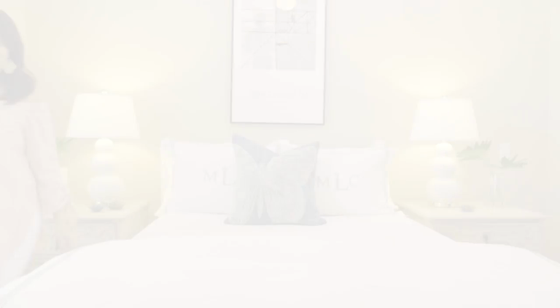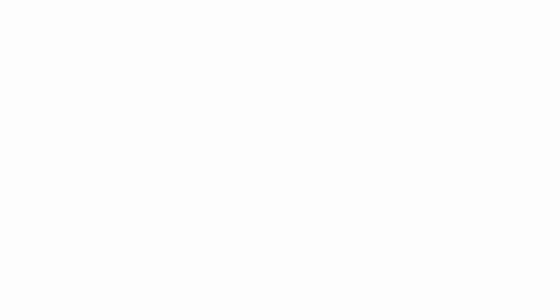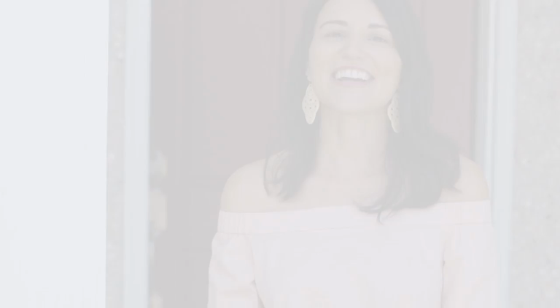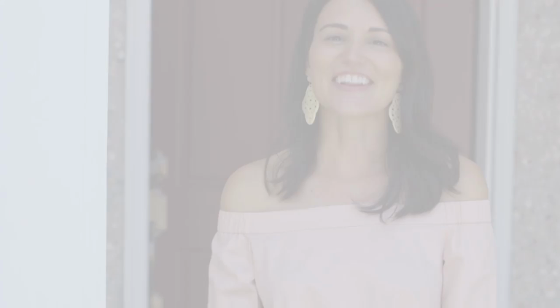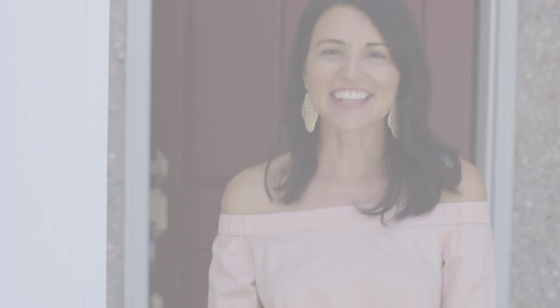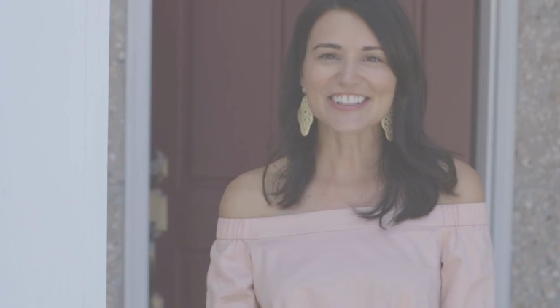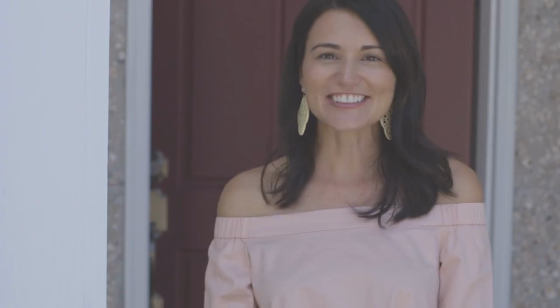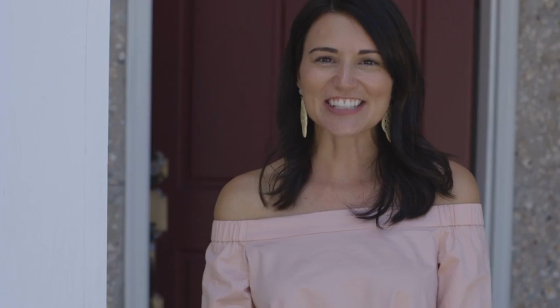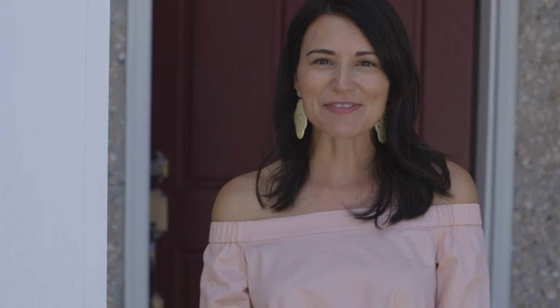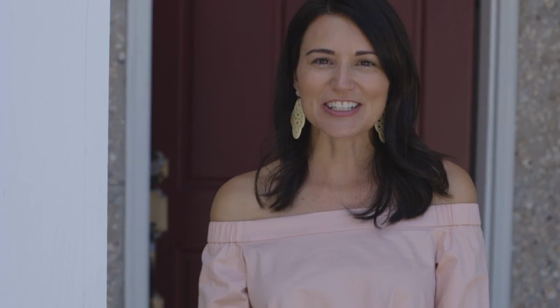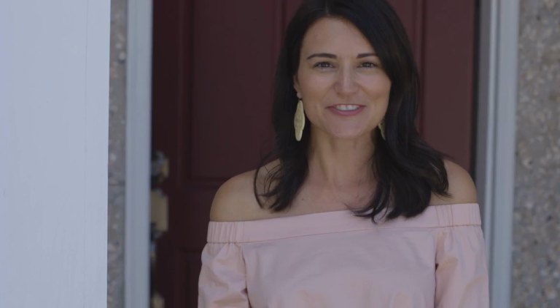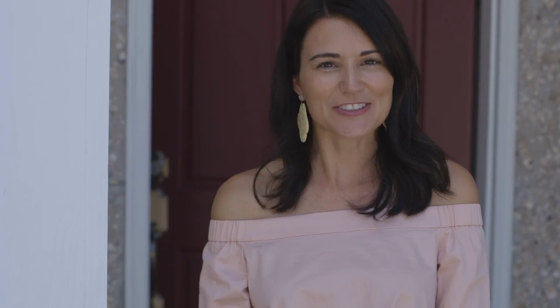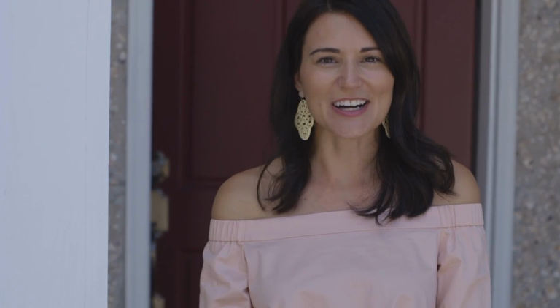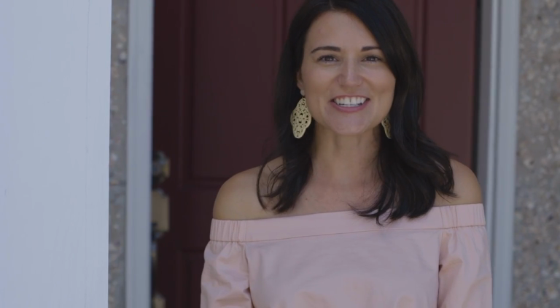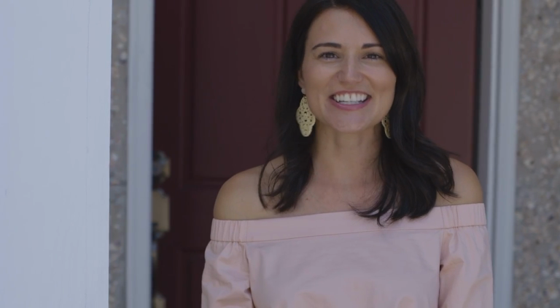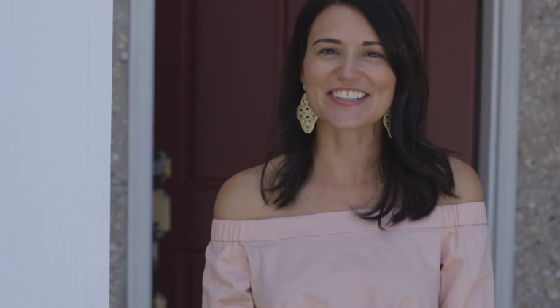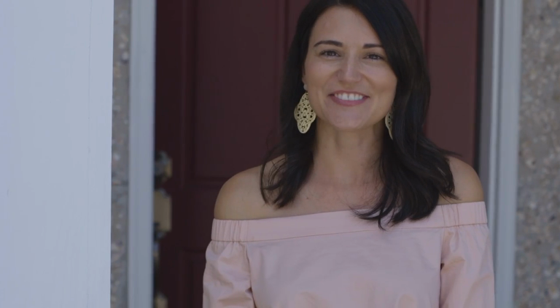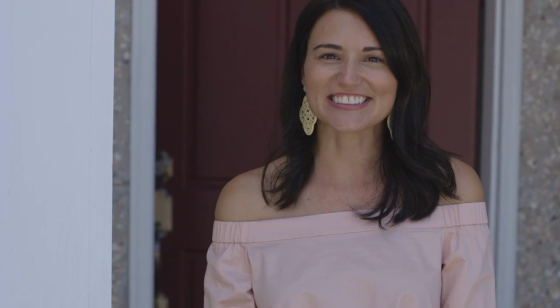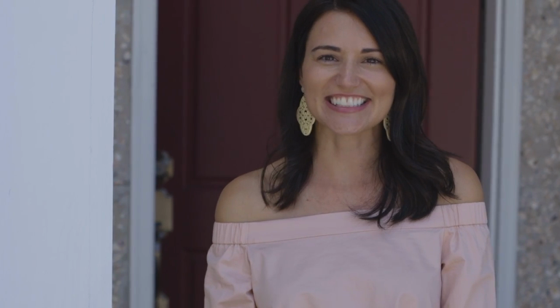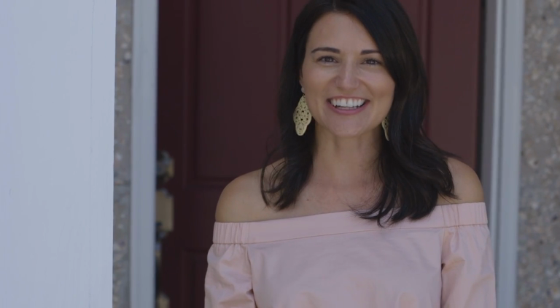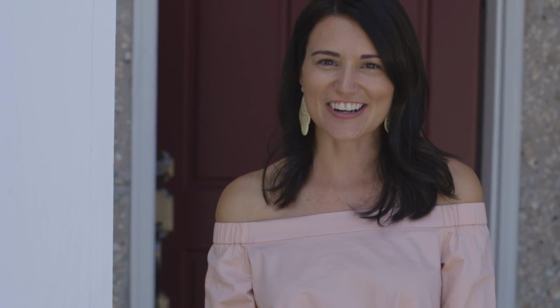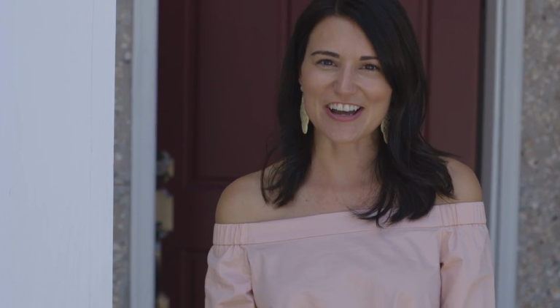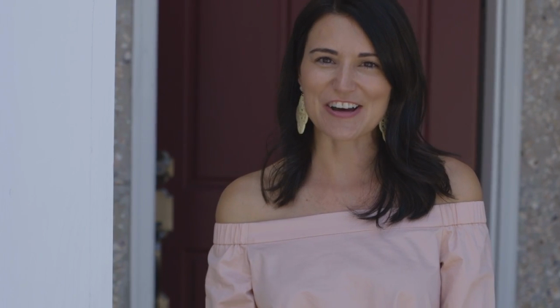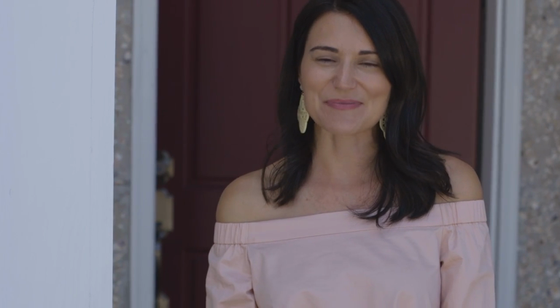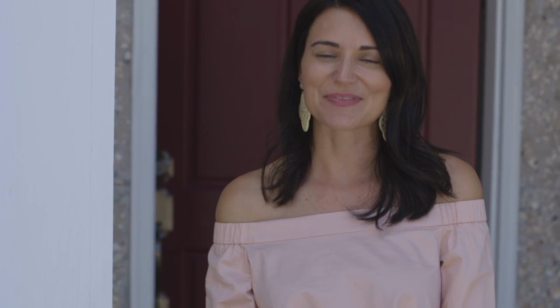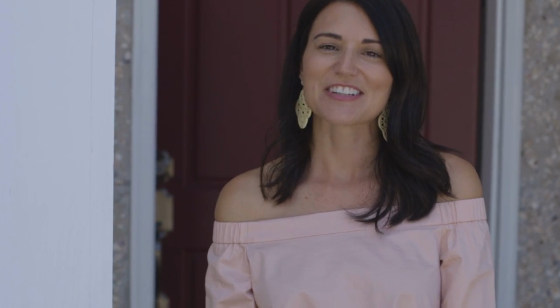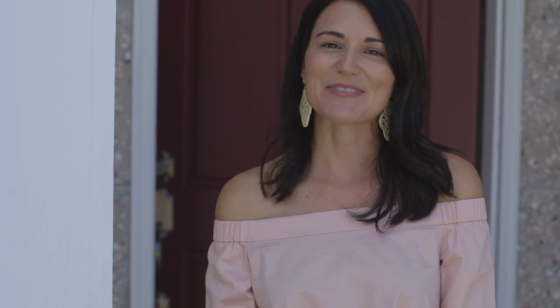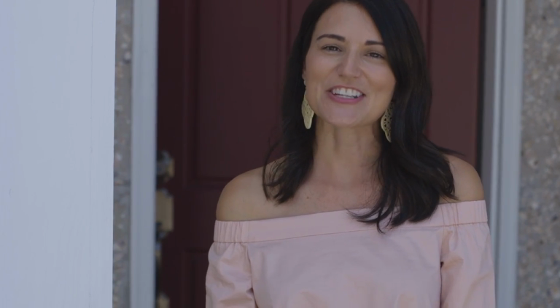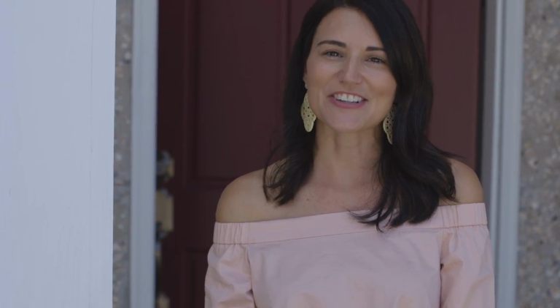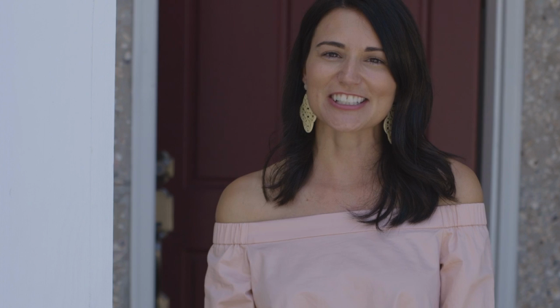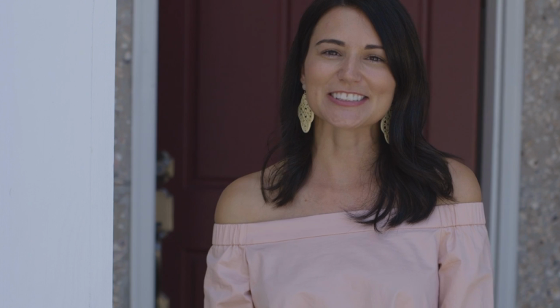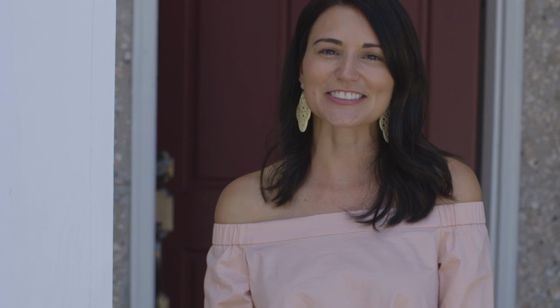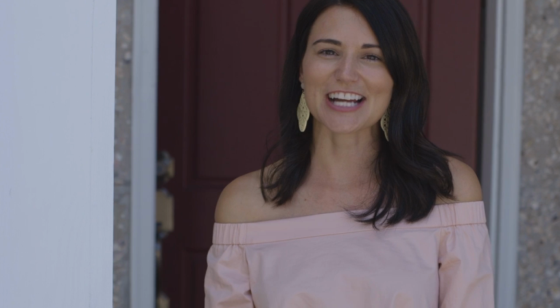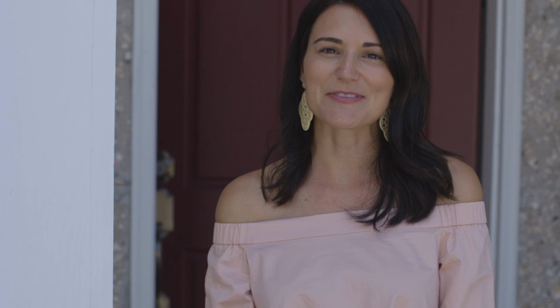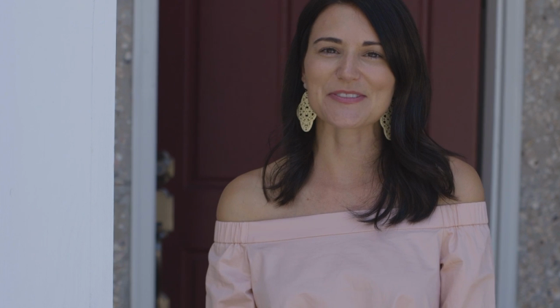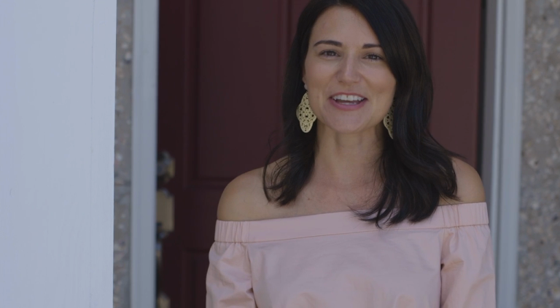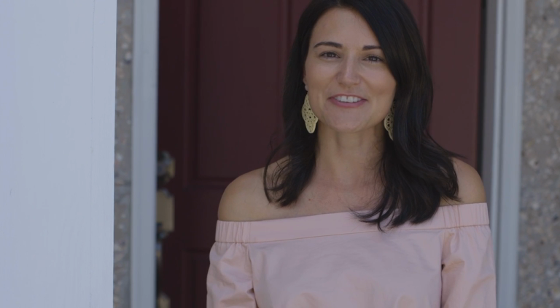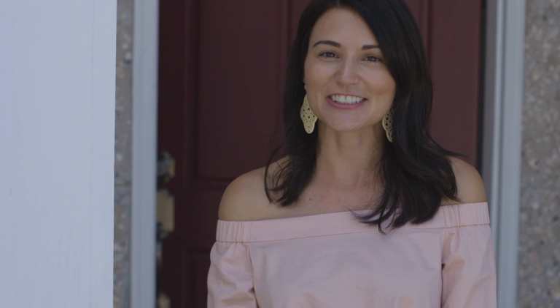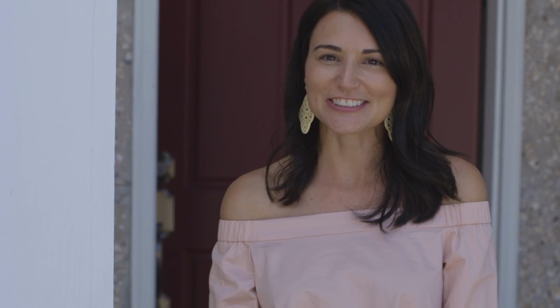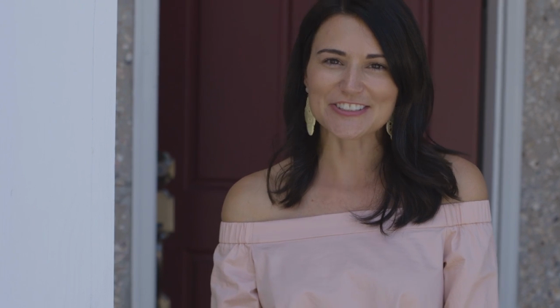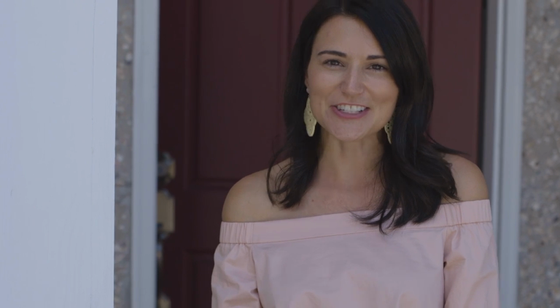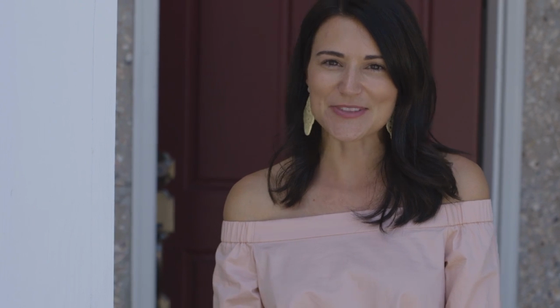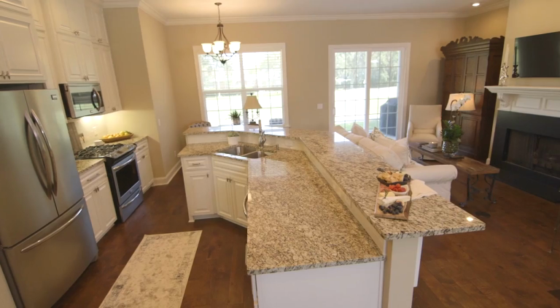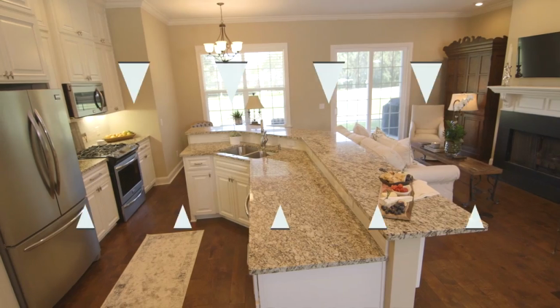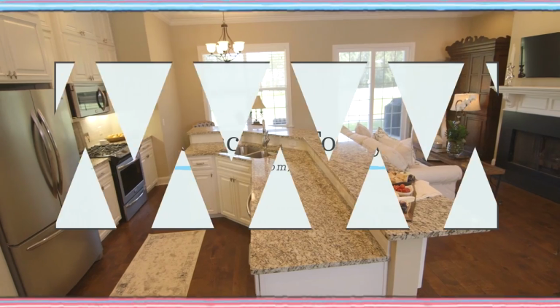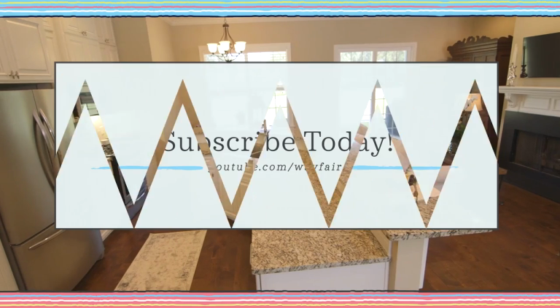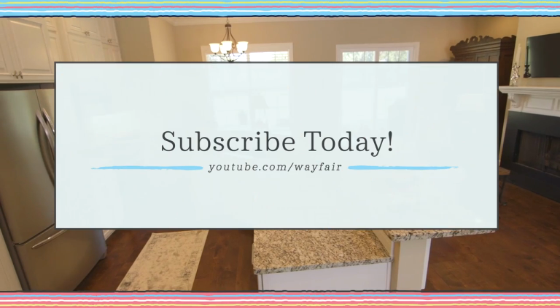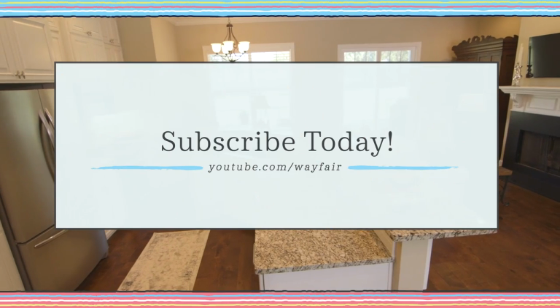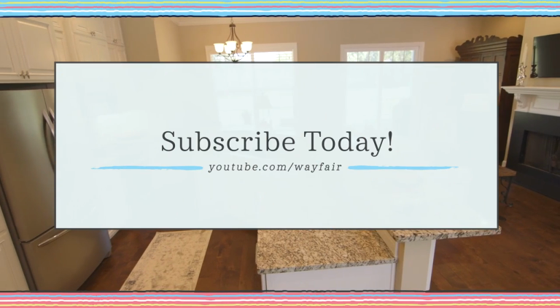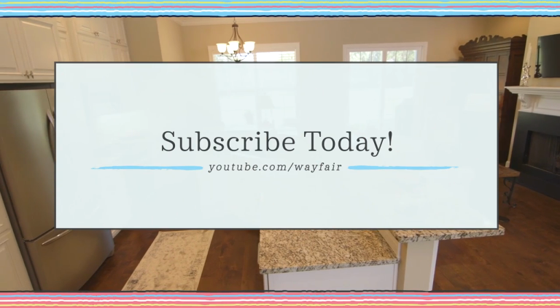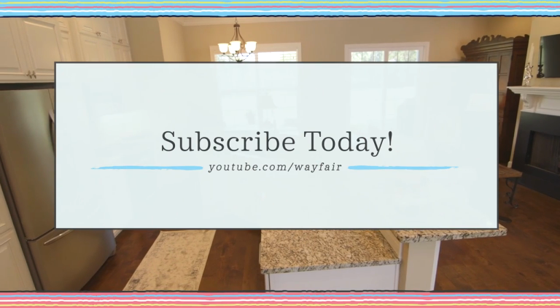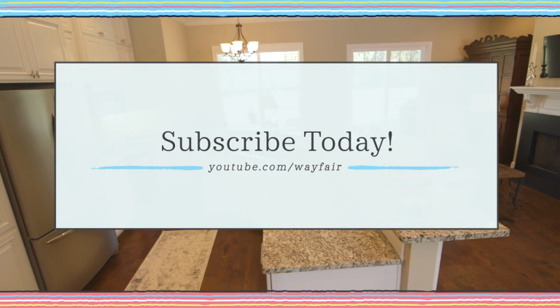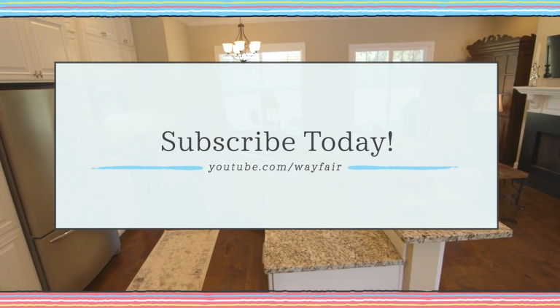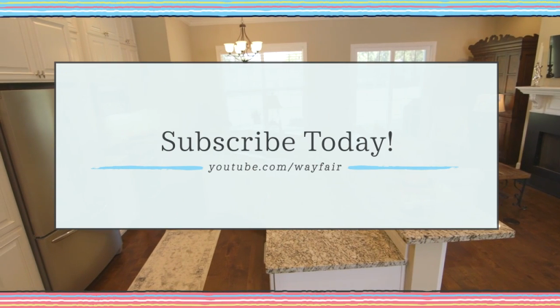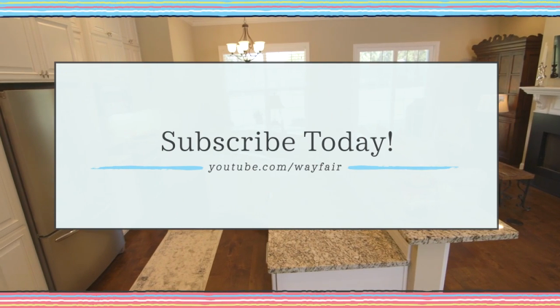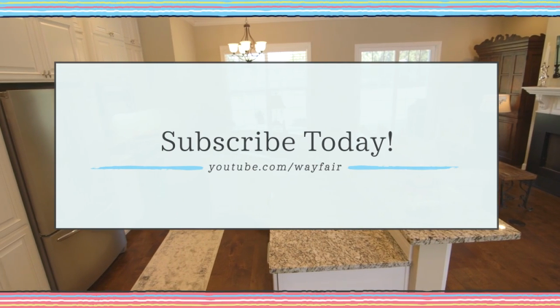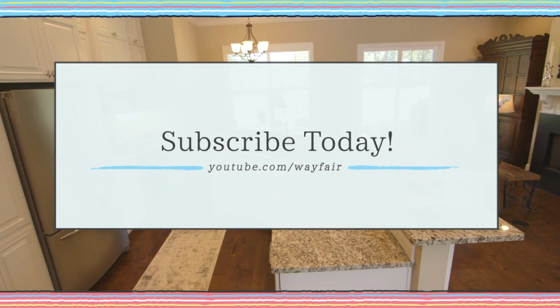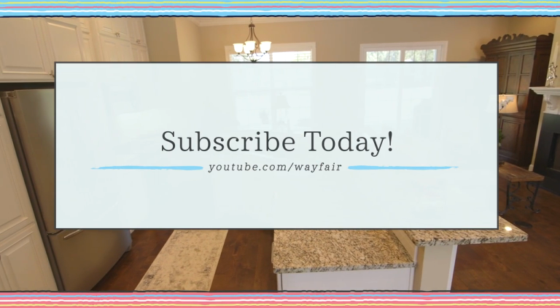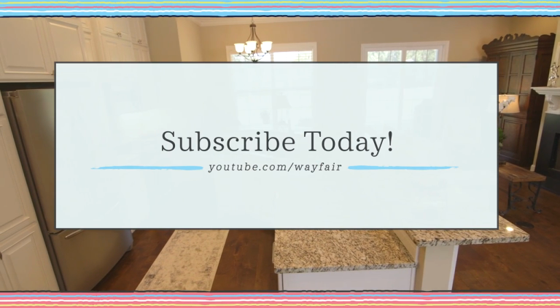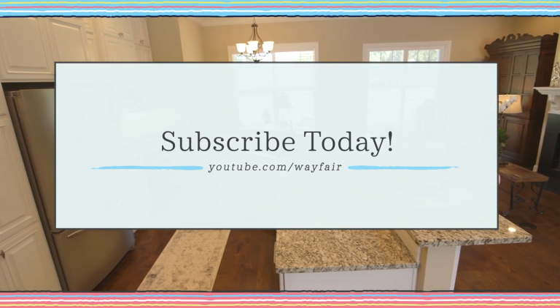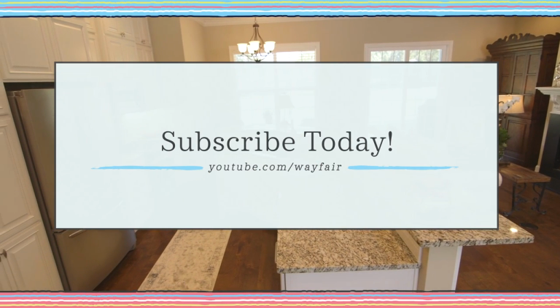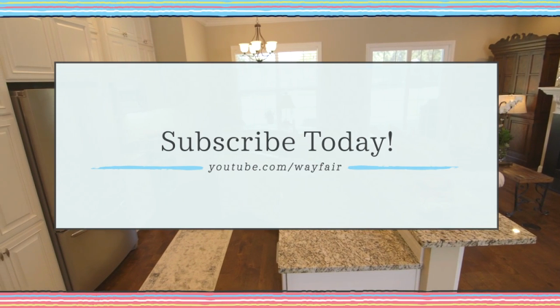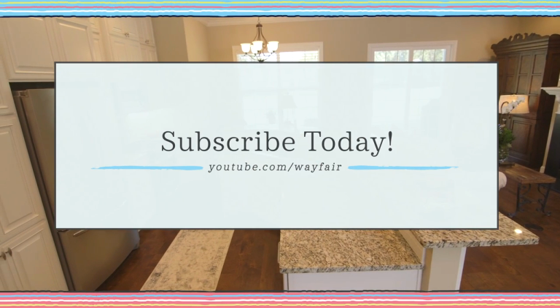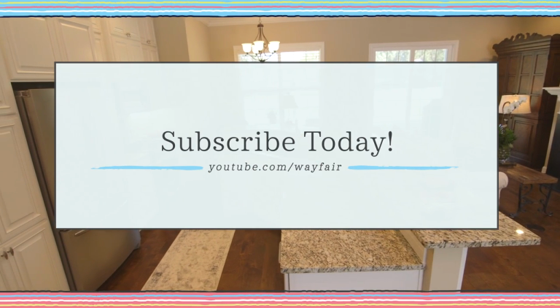Thank you so much for watching and visiting our home. Be sure to subscribe to Wayfair's YouTube channel so that you don't miss design tips and inspiration. Have a great time.